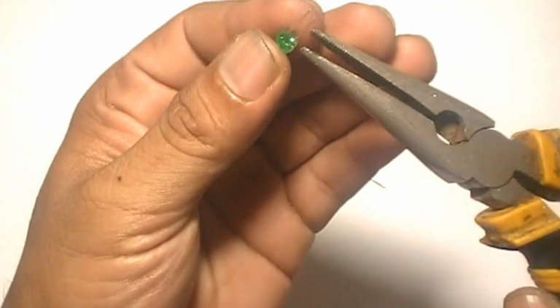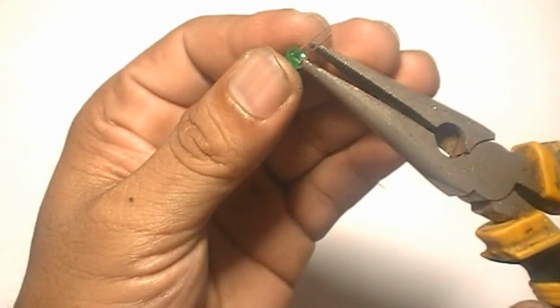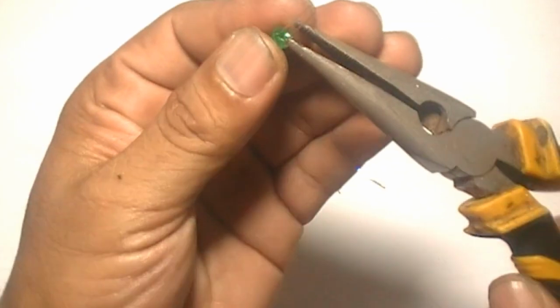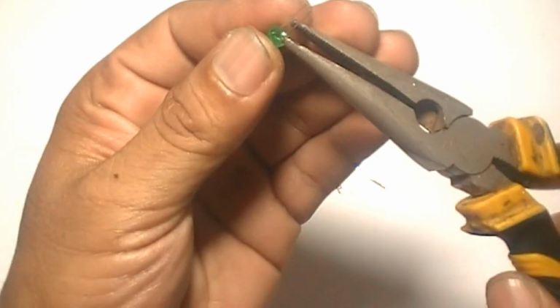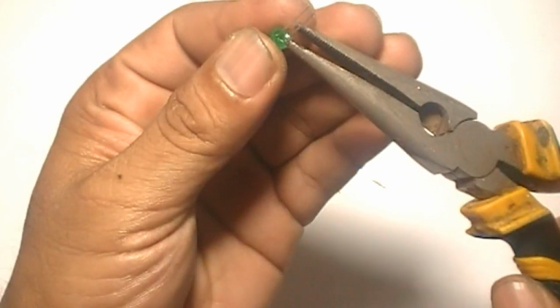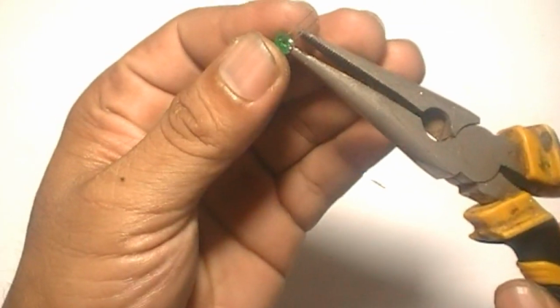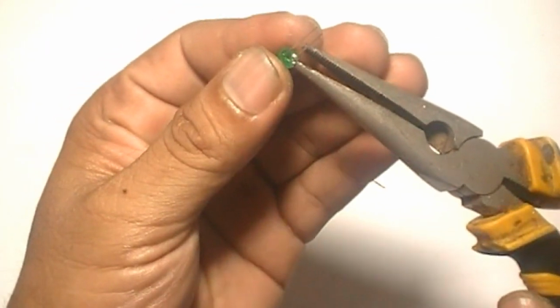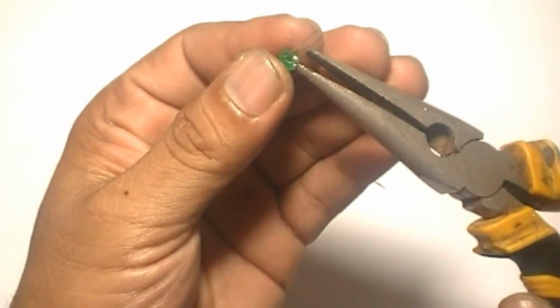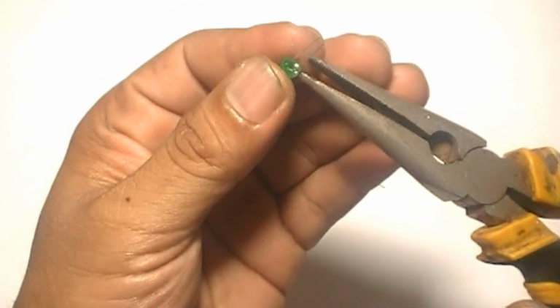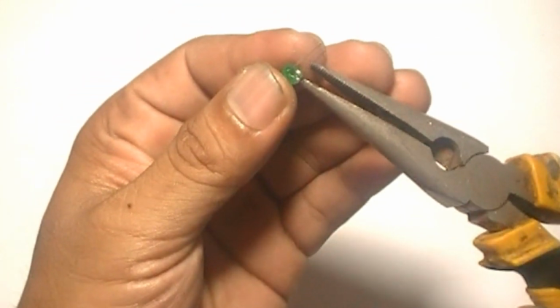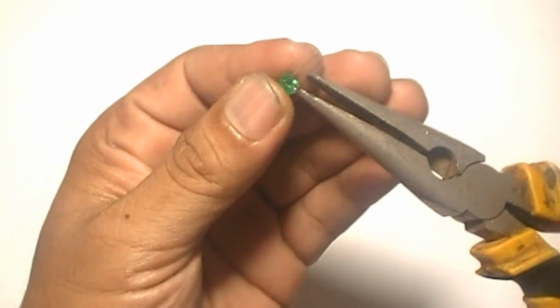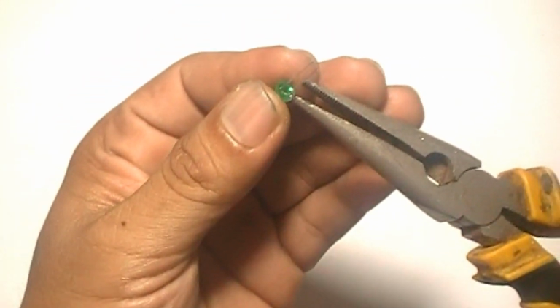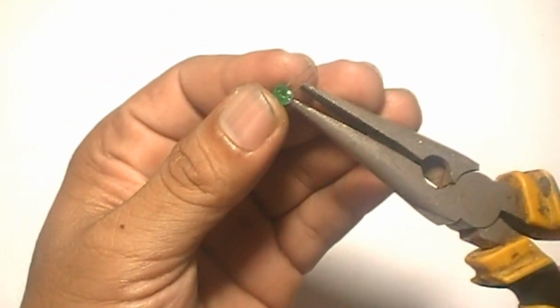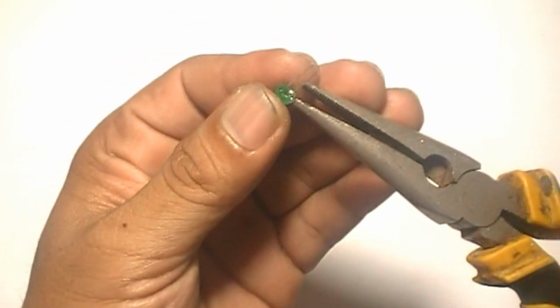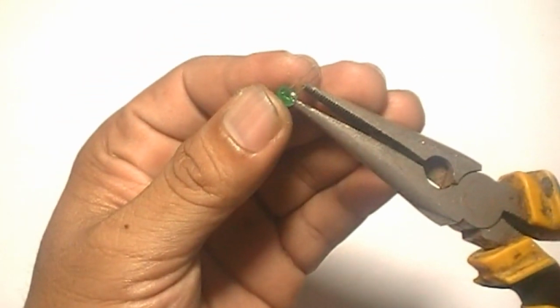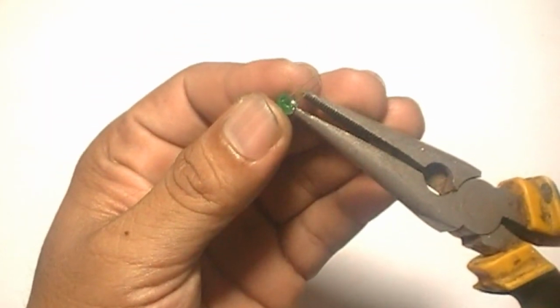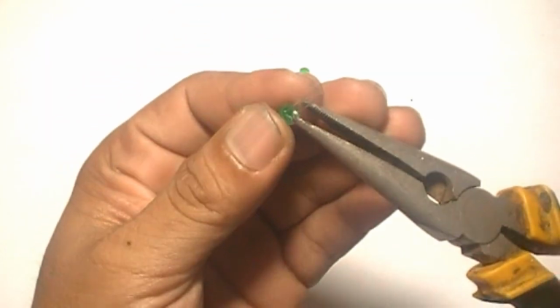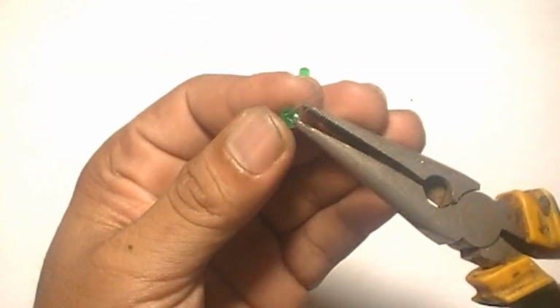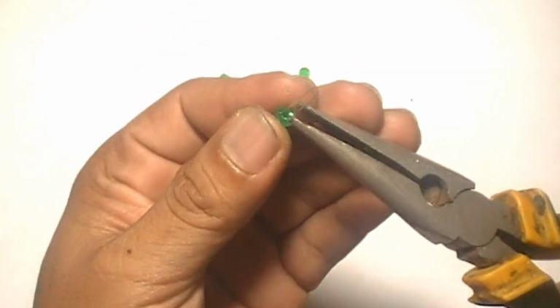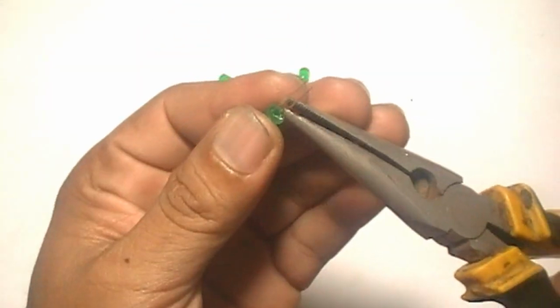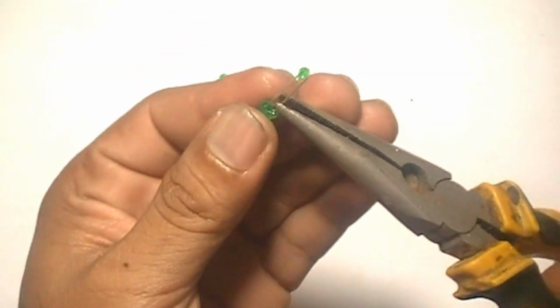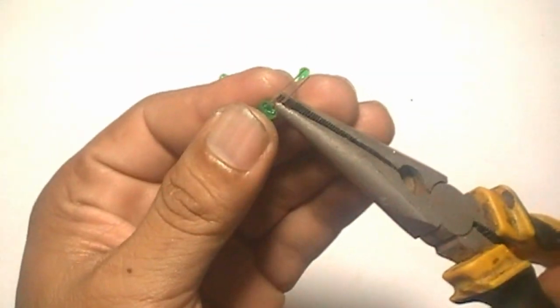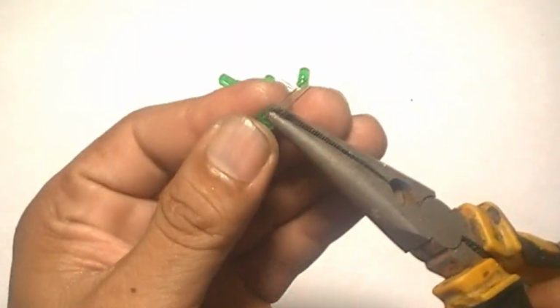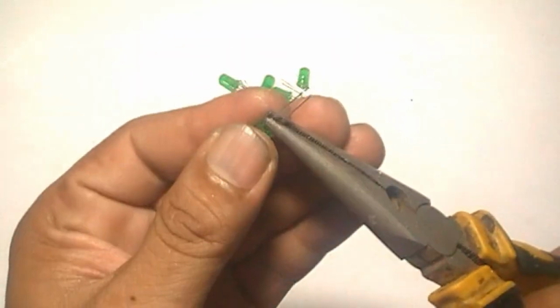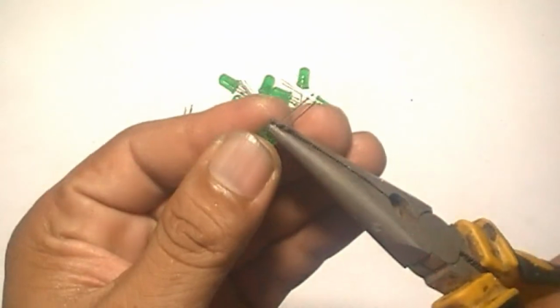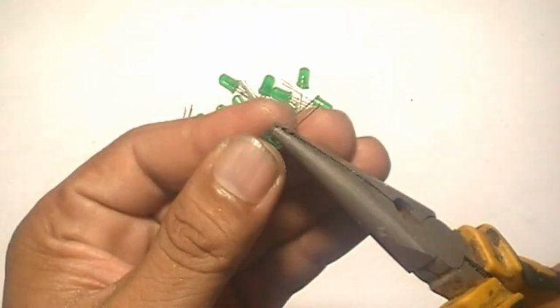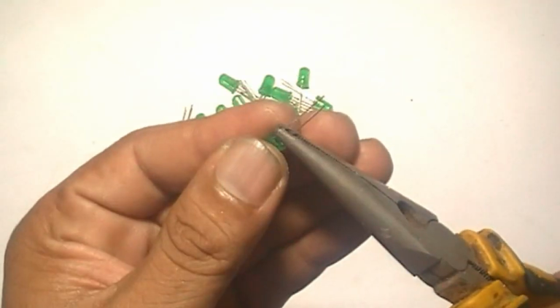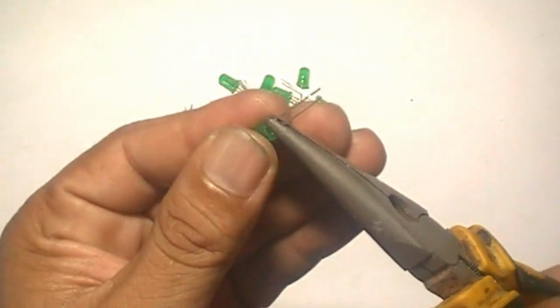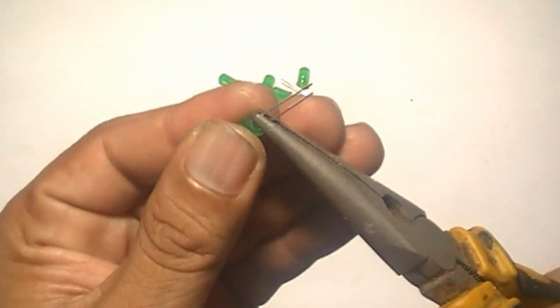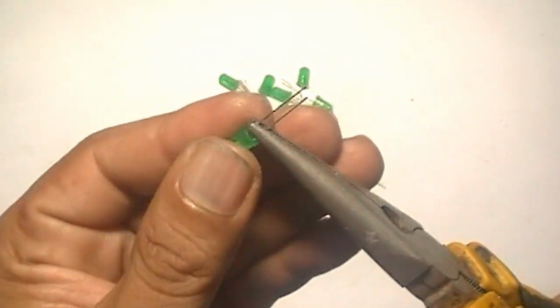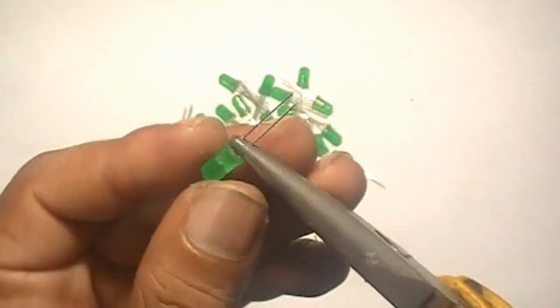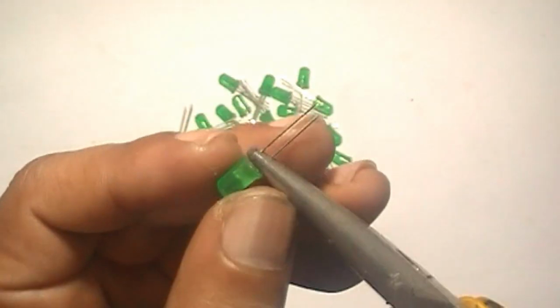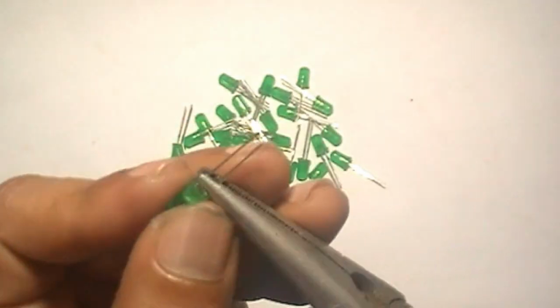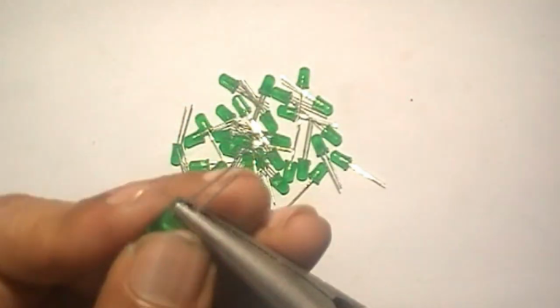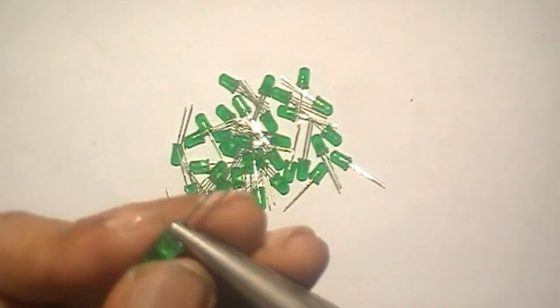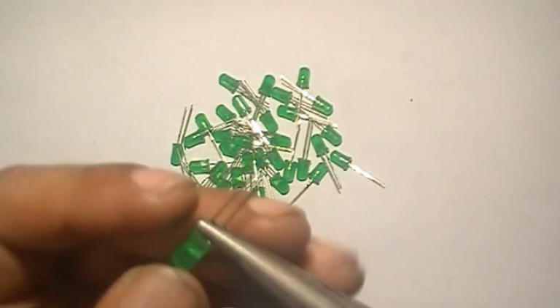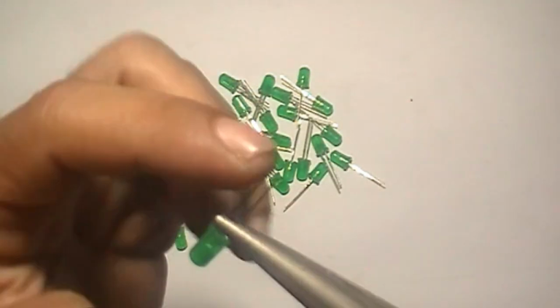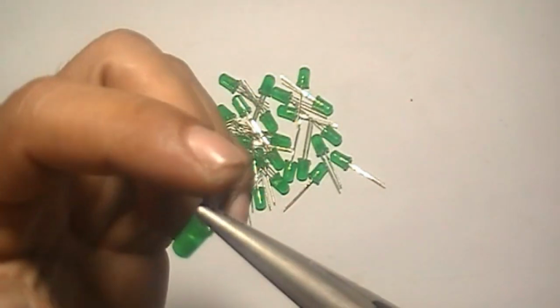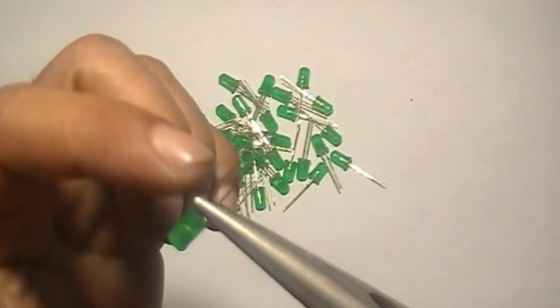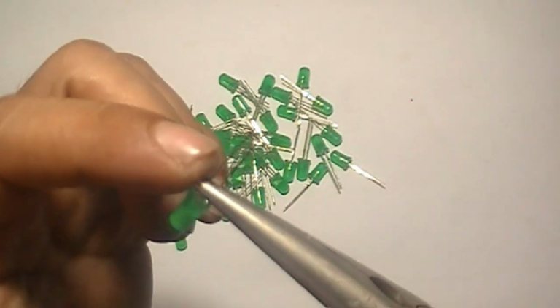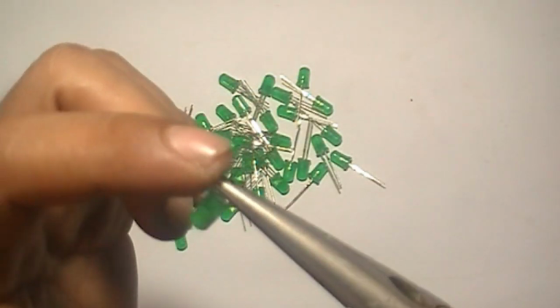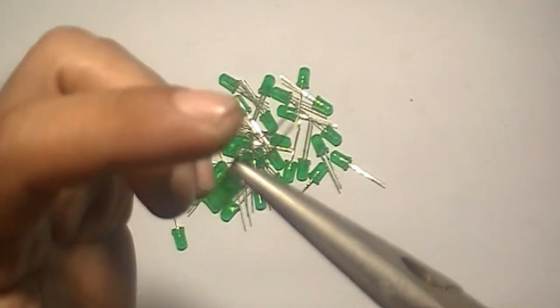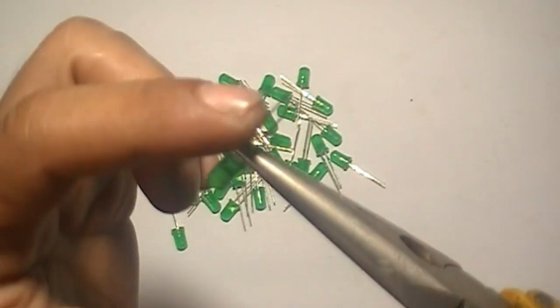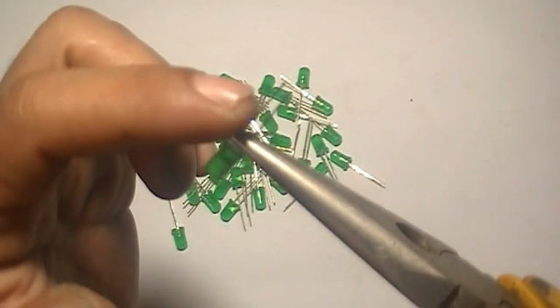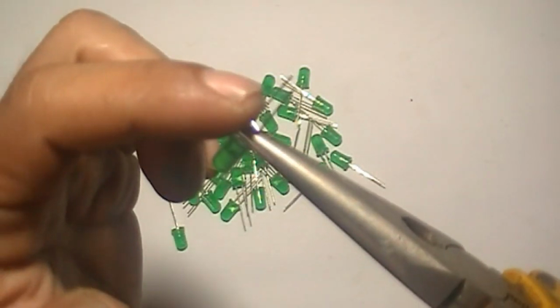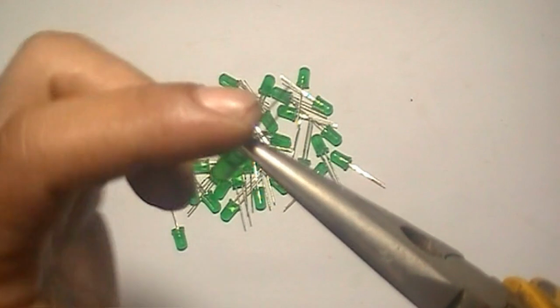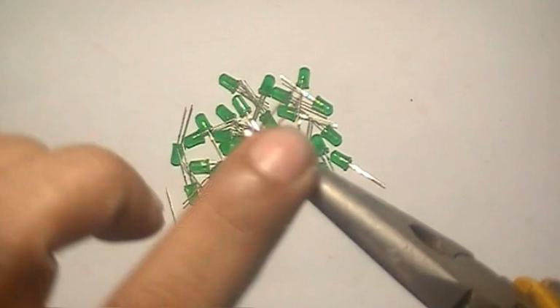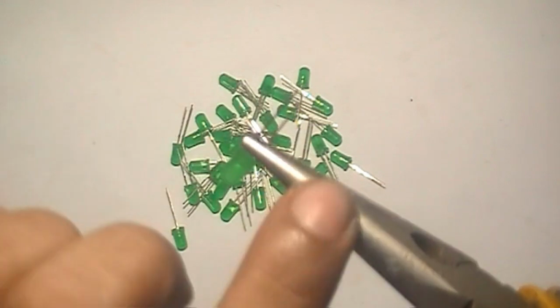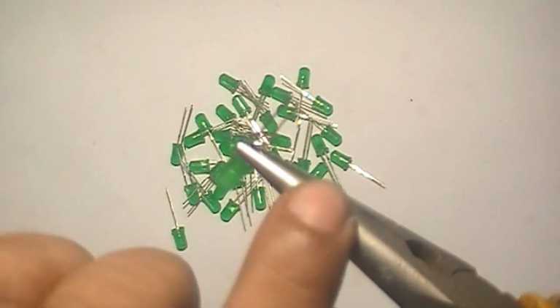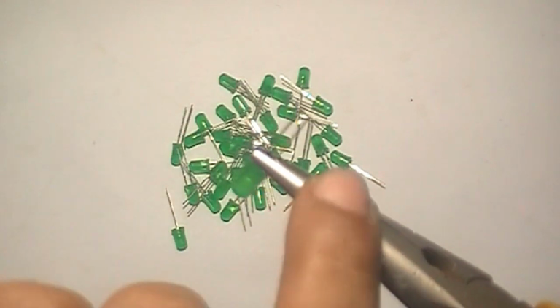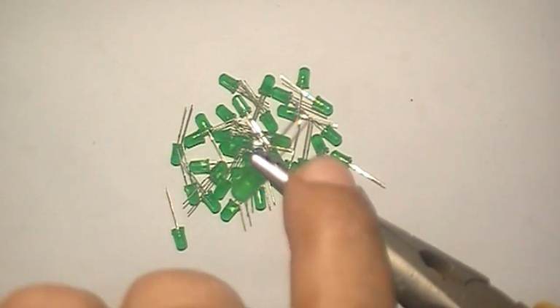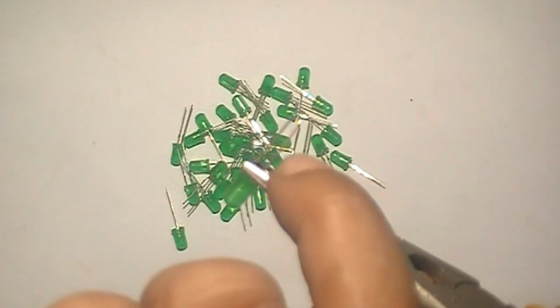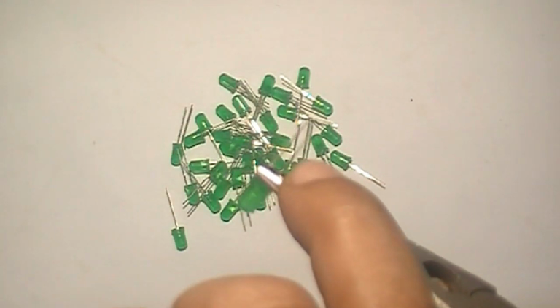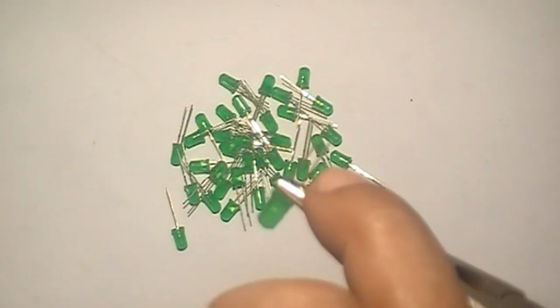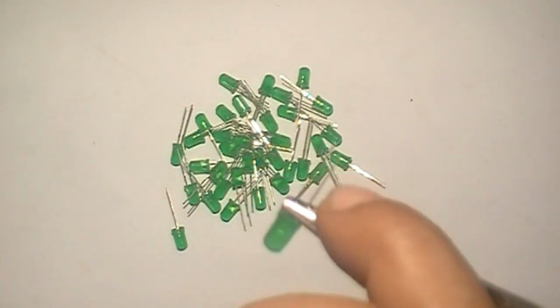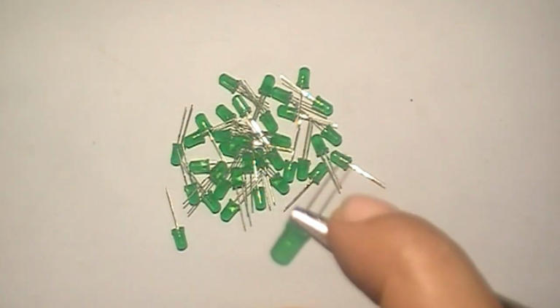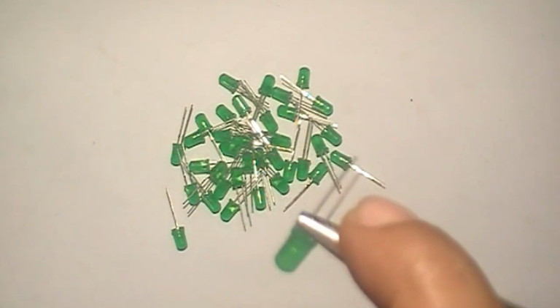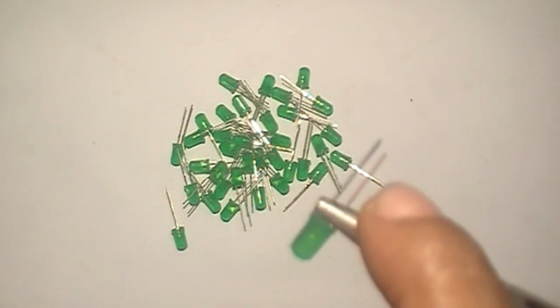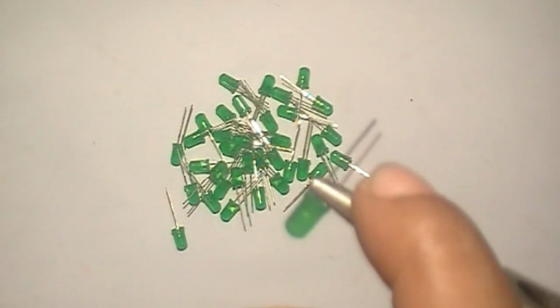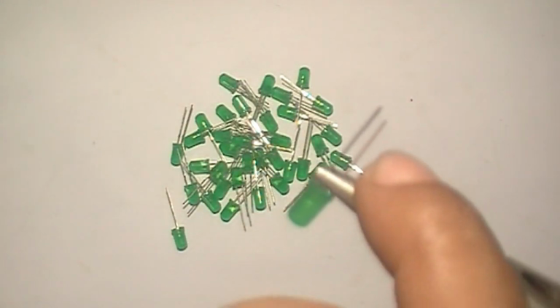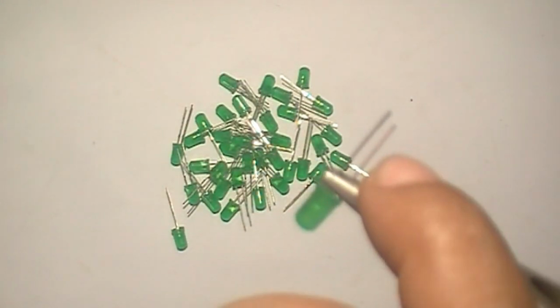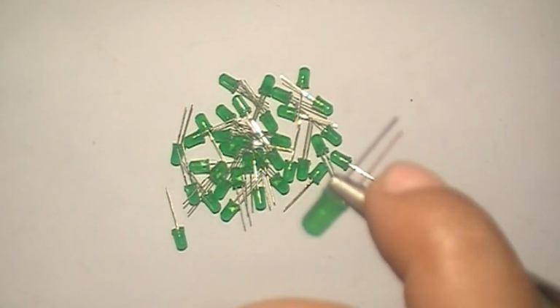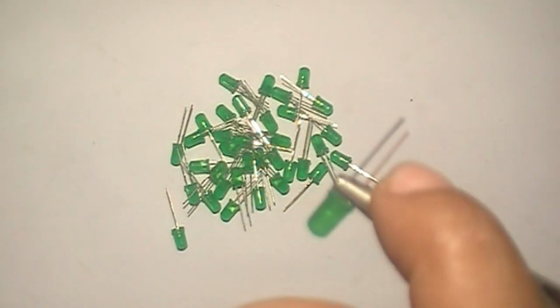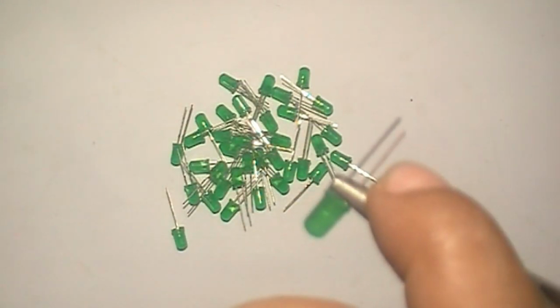Bend all LED pins like this — anode and cathode.